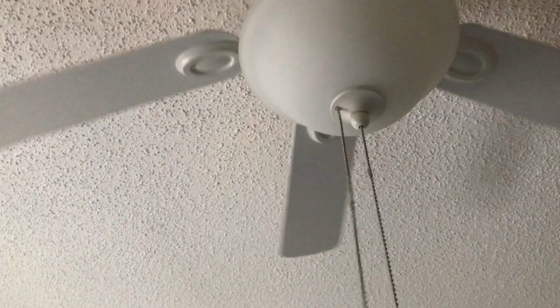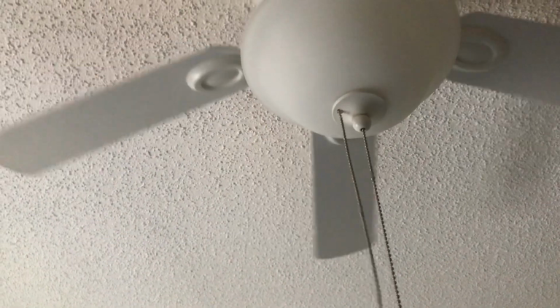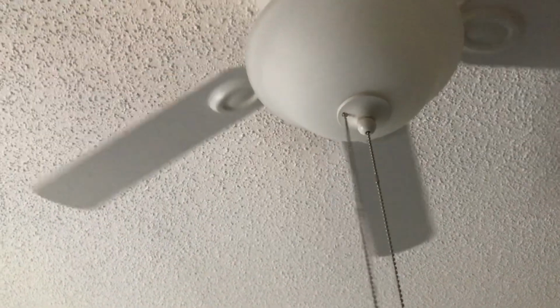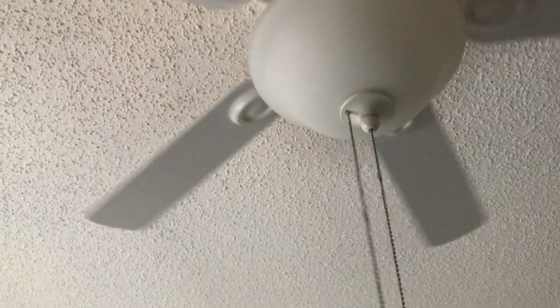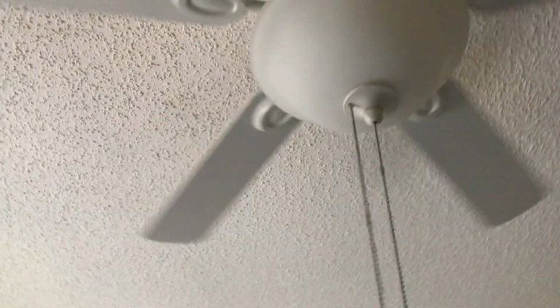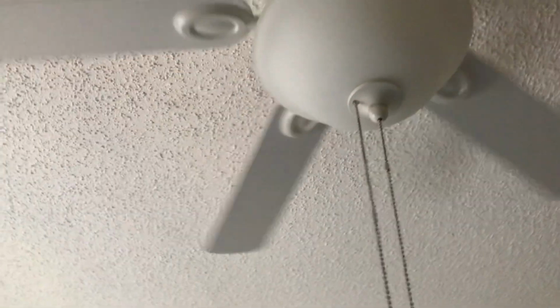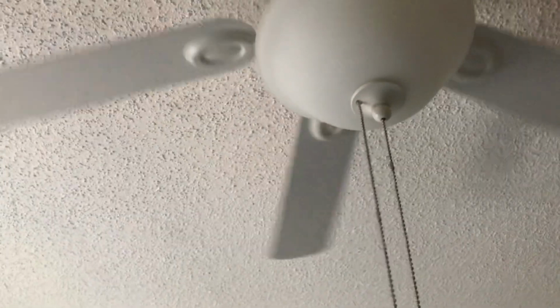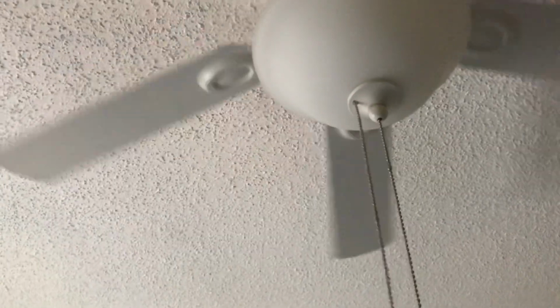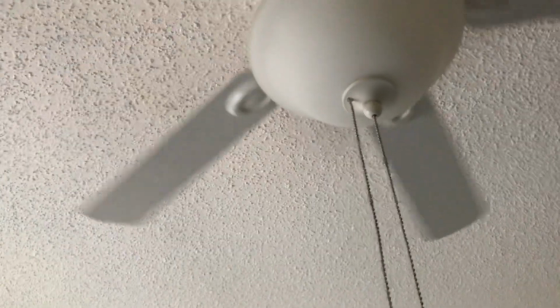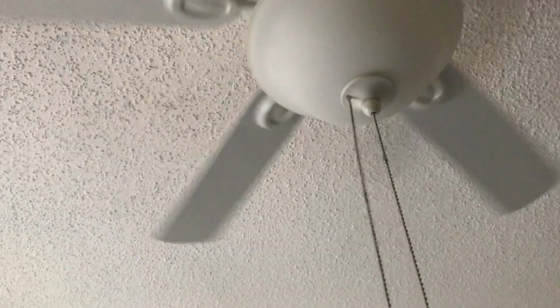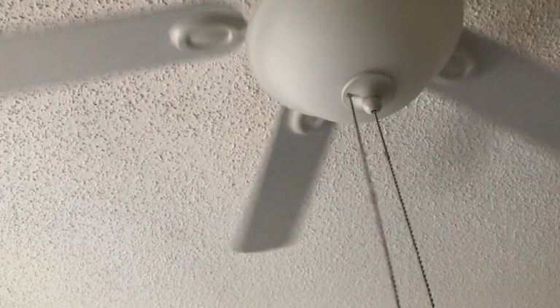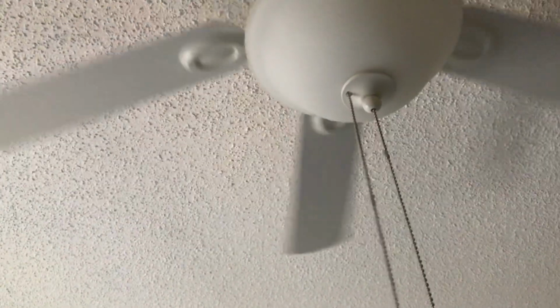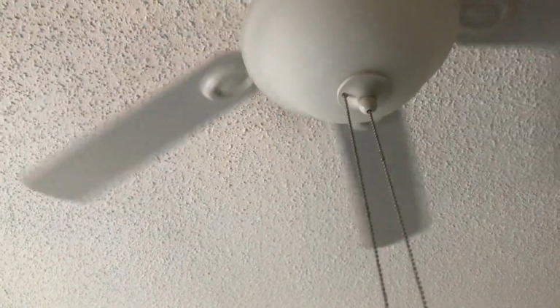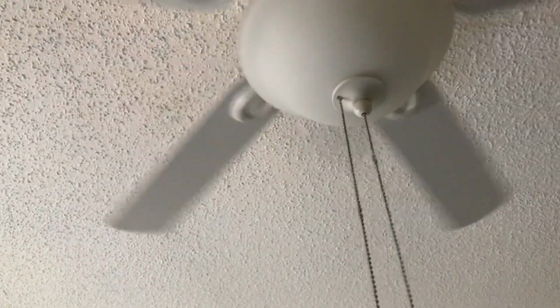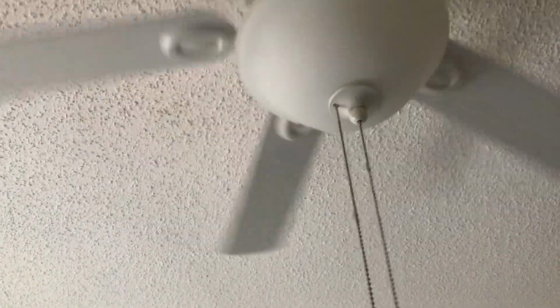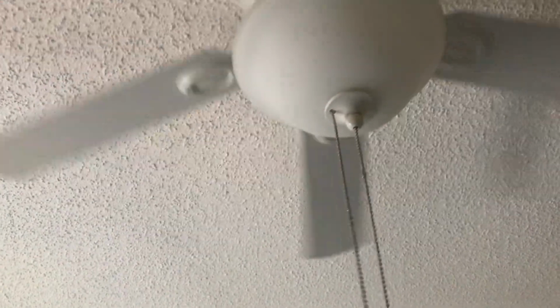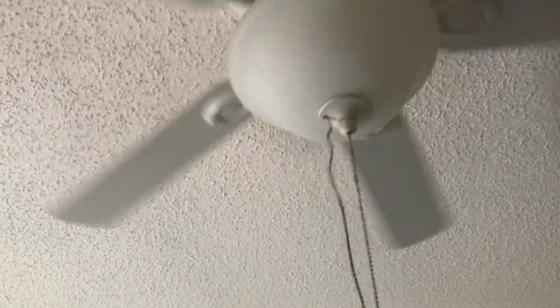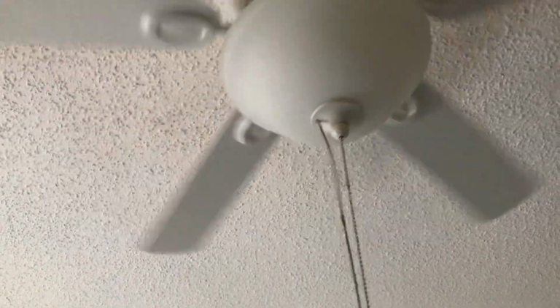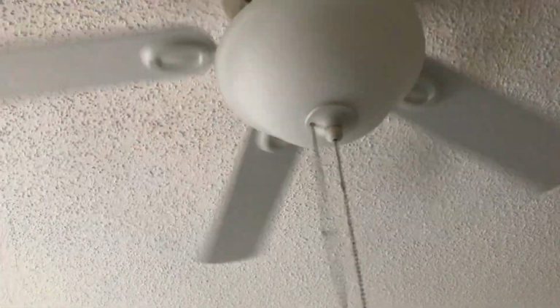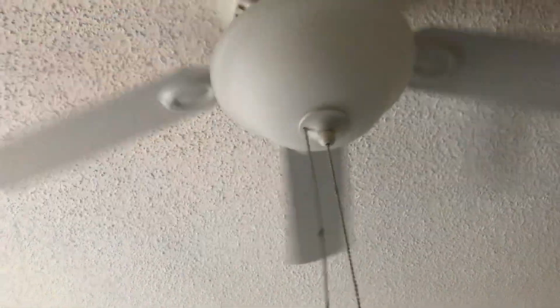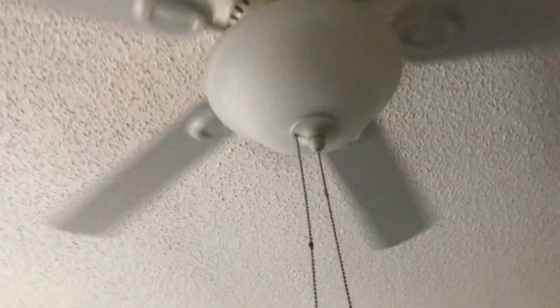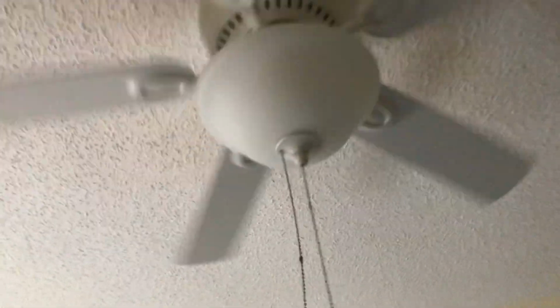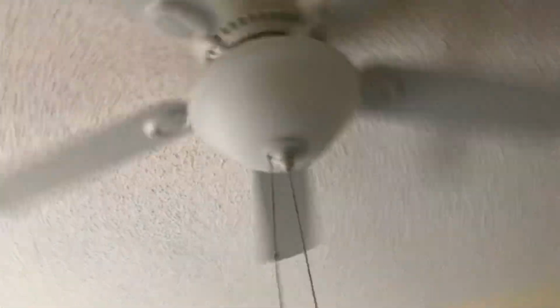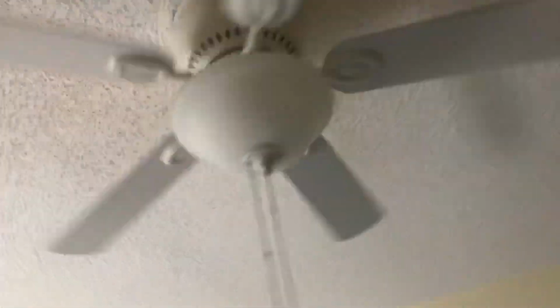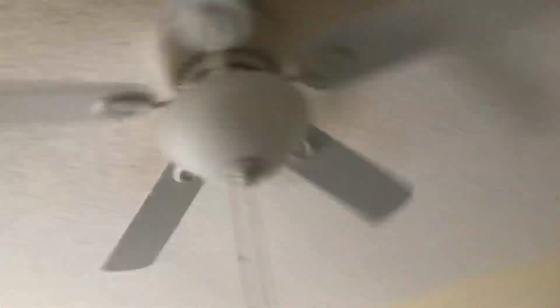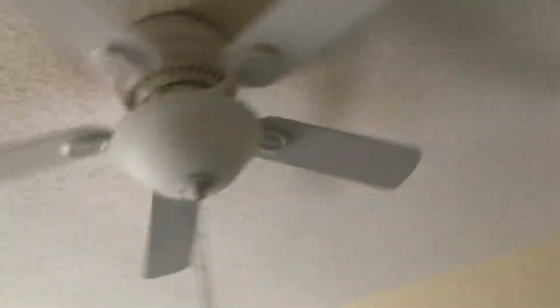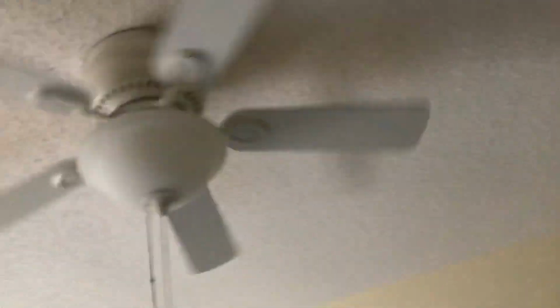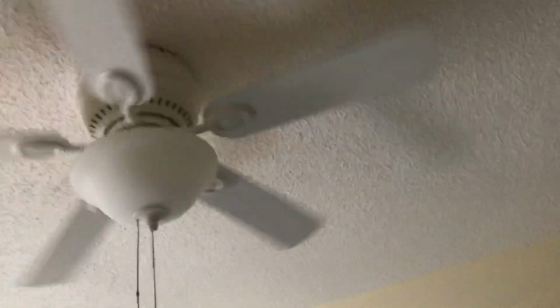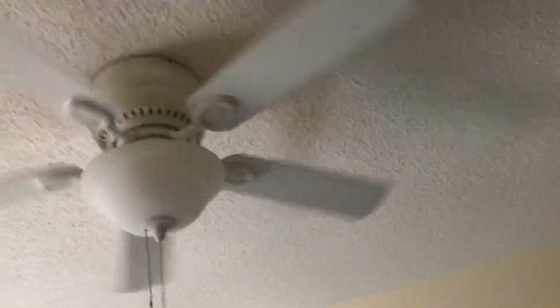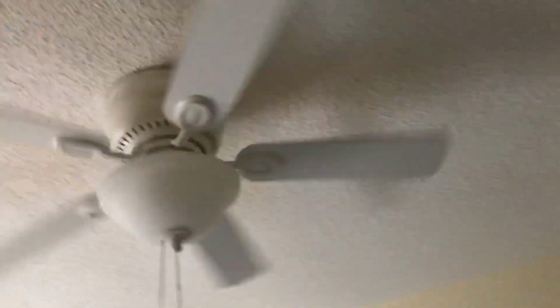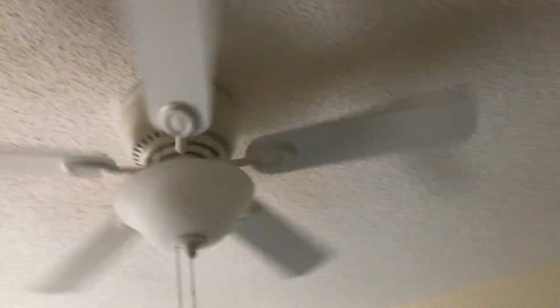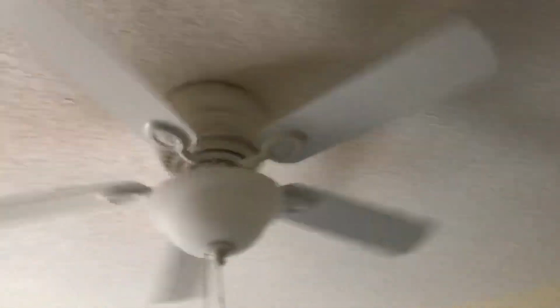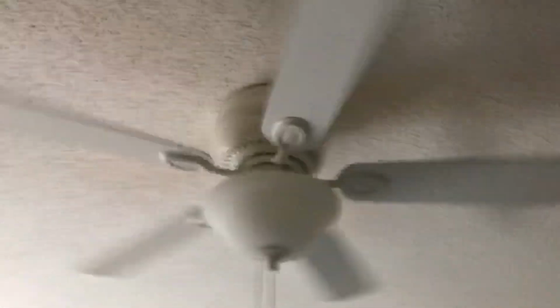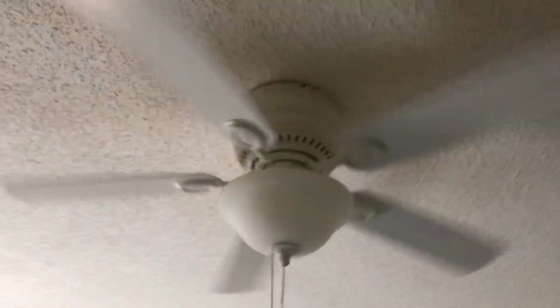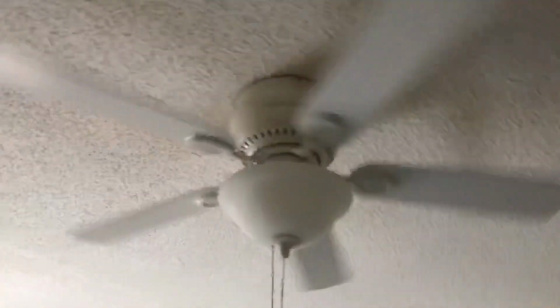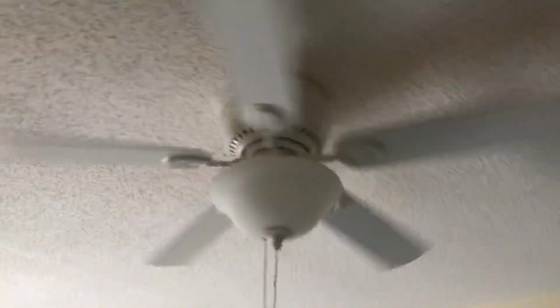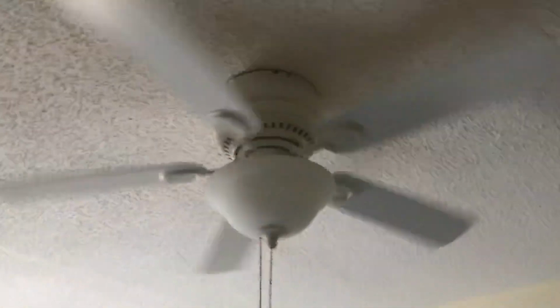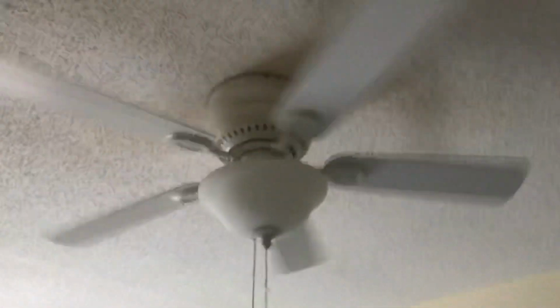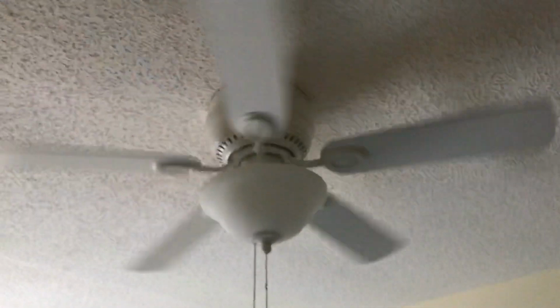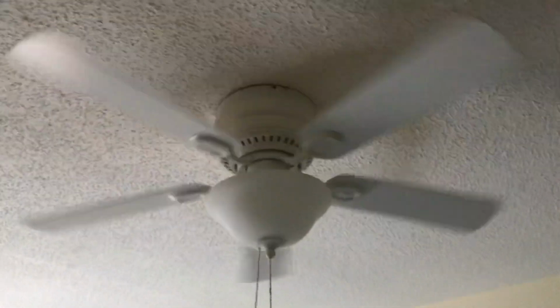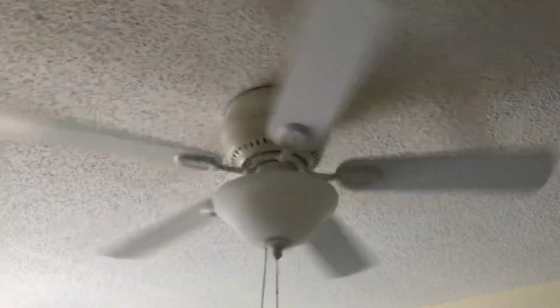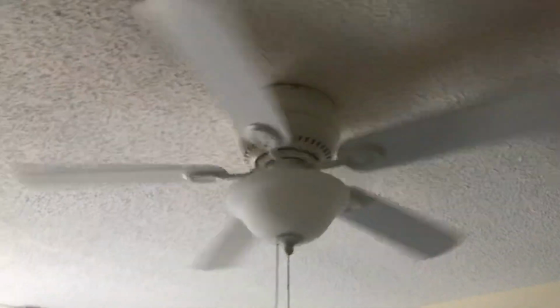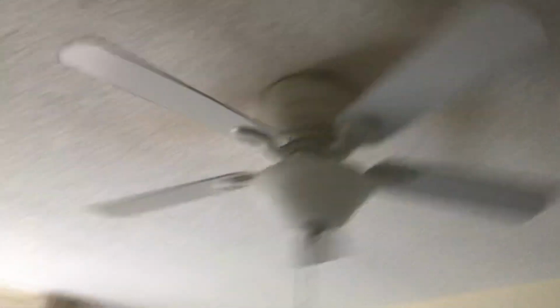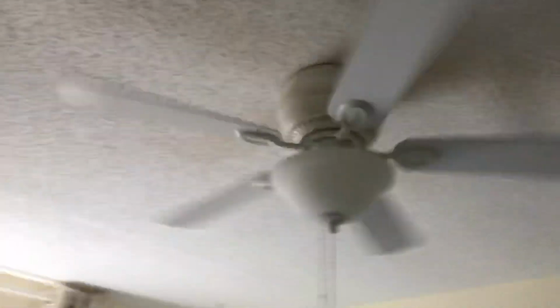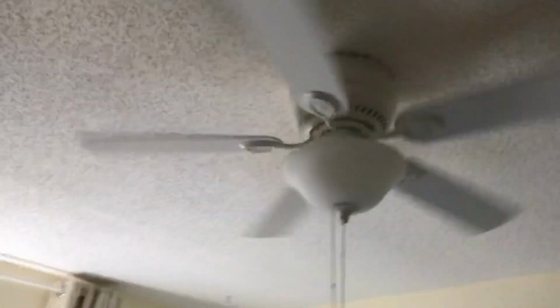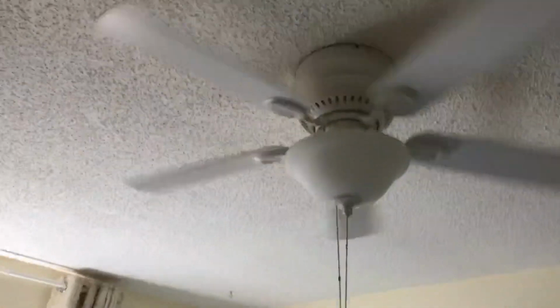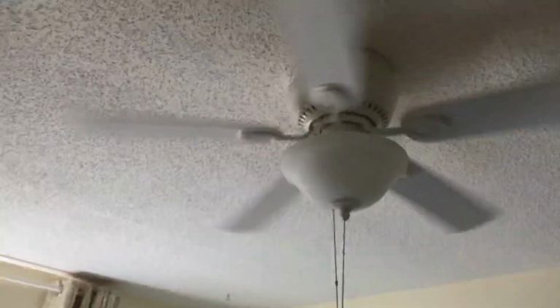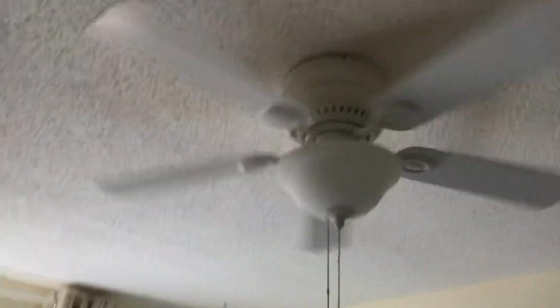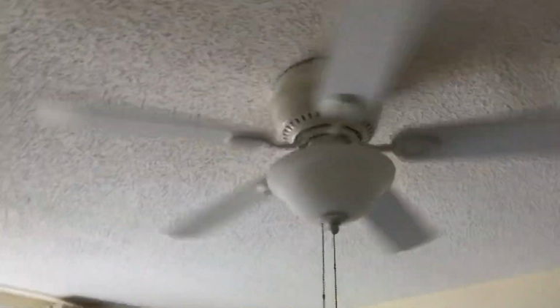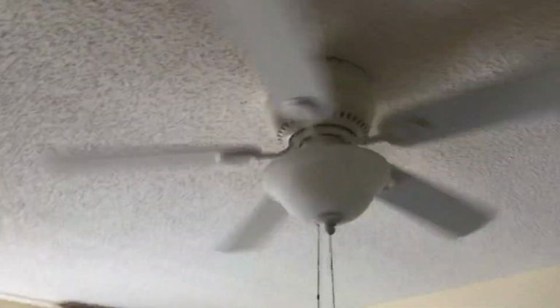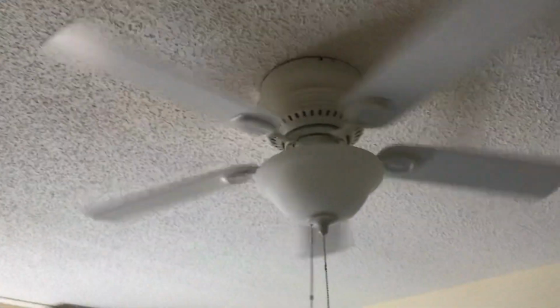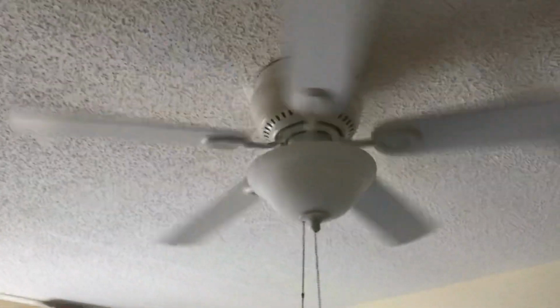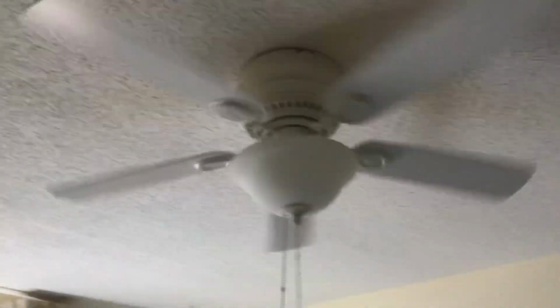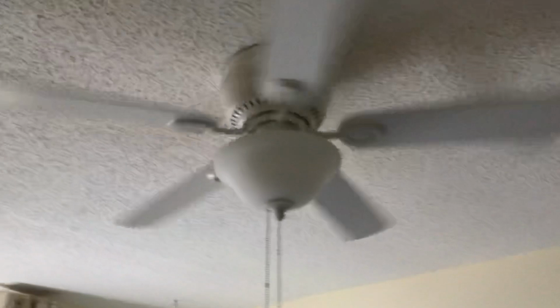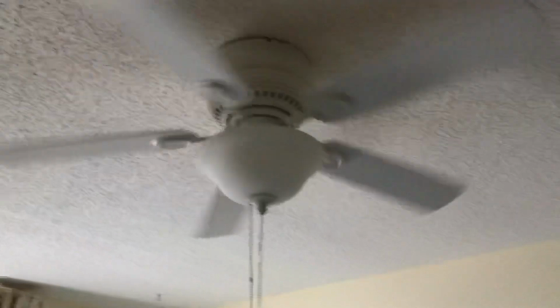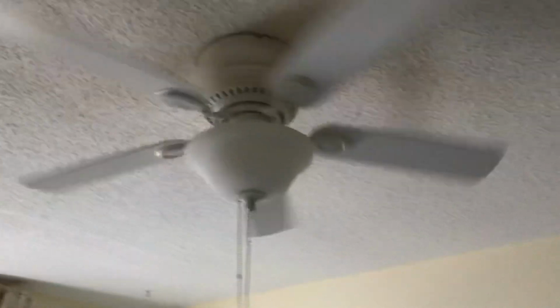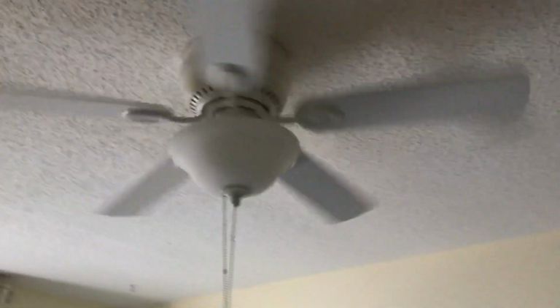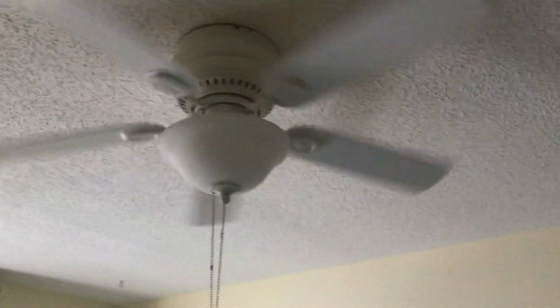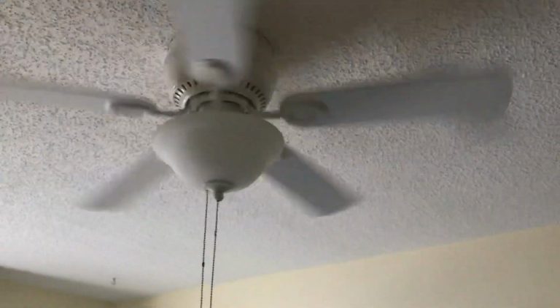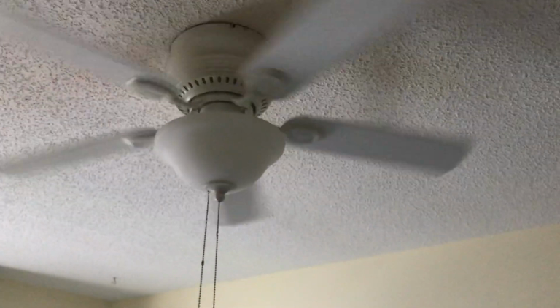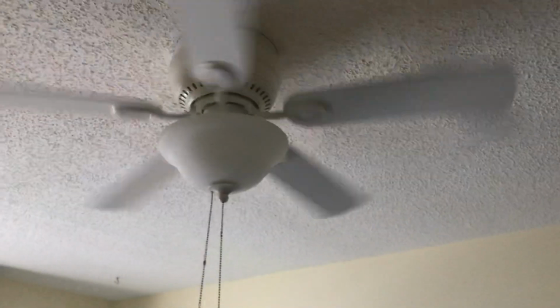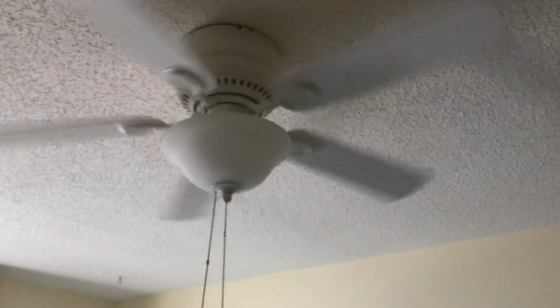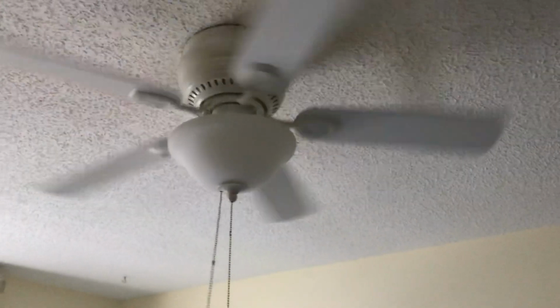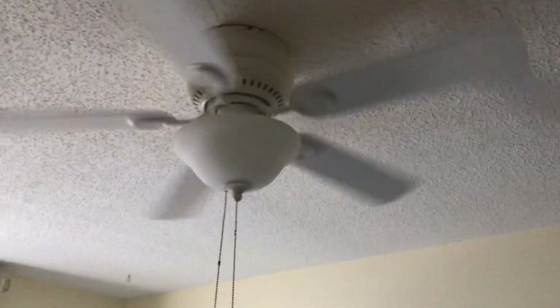So here's low. It's gonna be a fast low because it's a small fan.